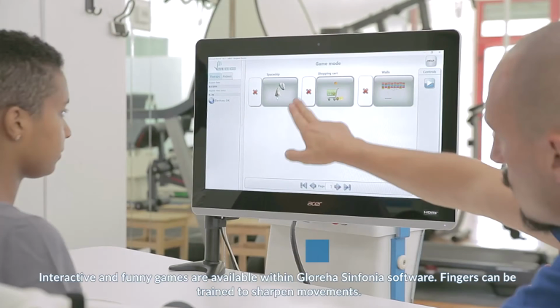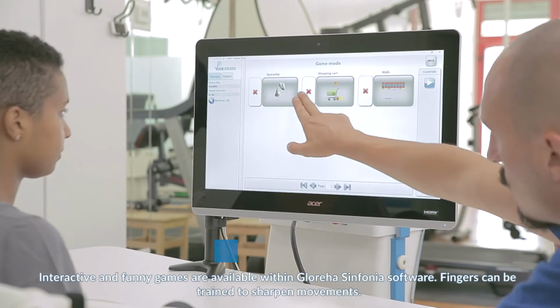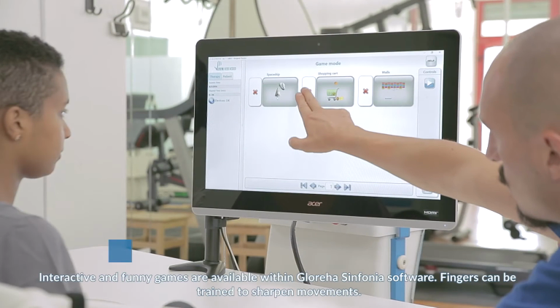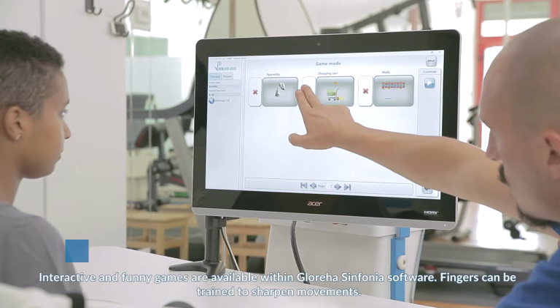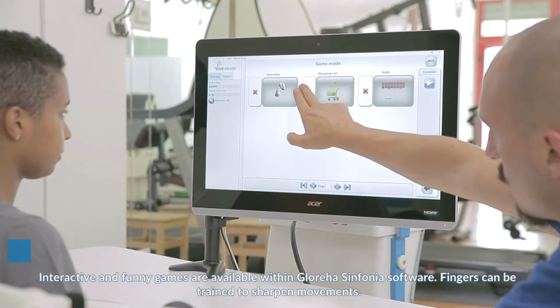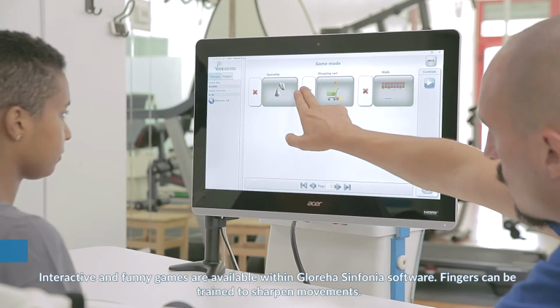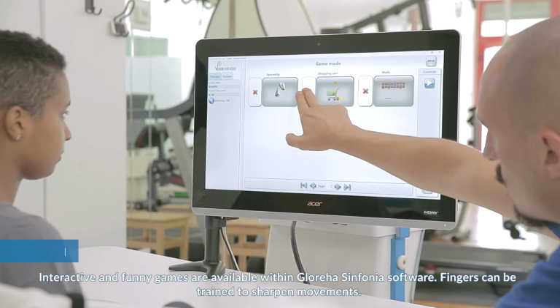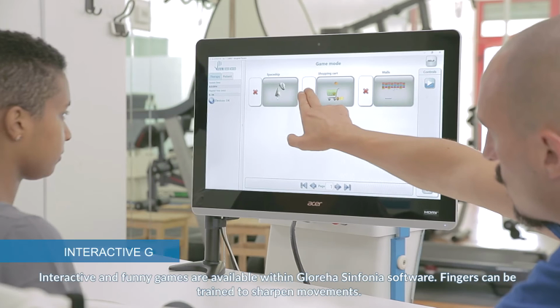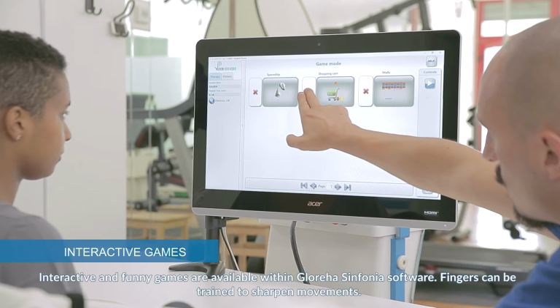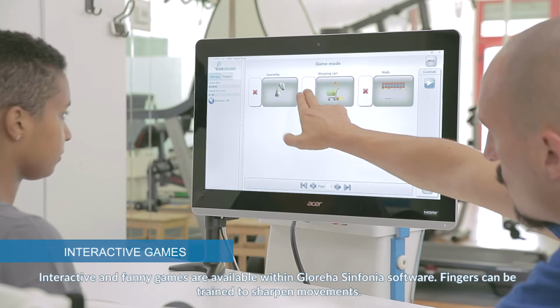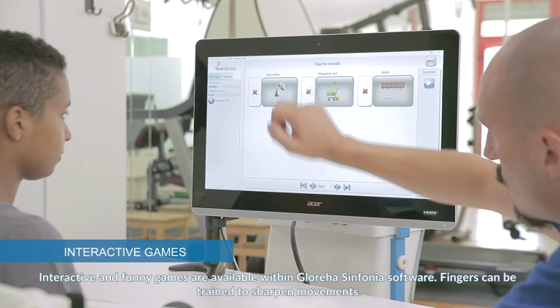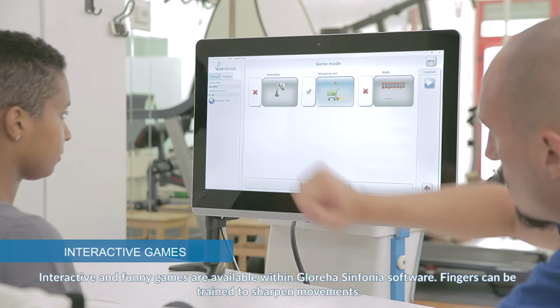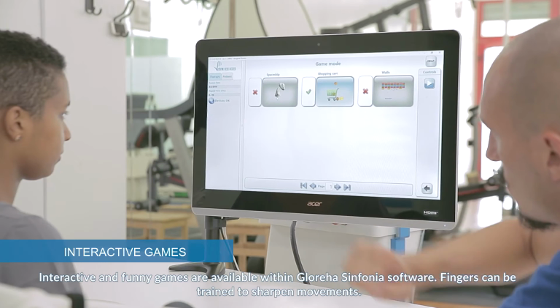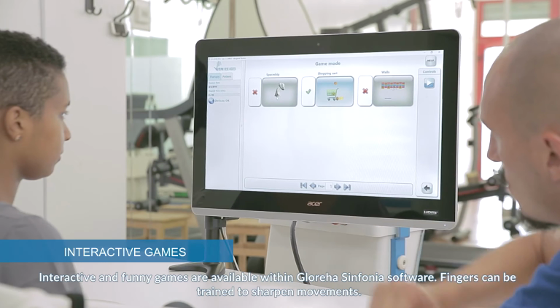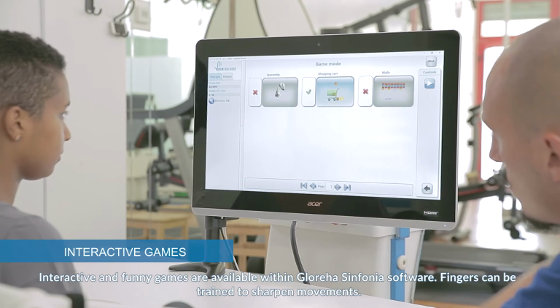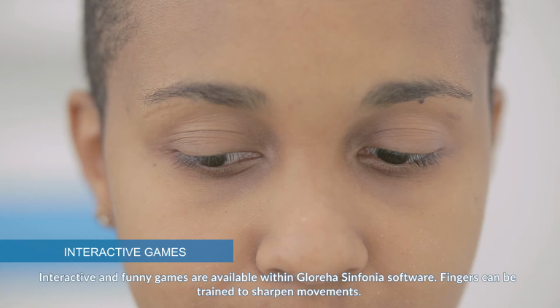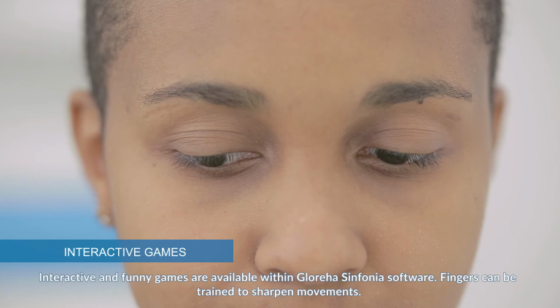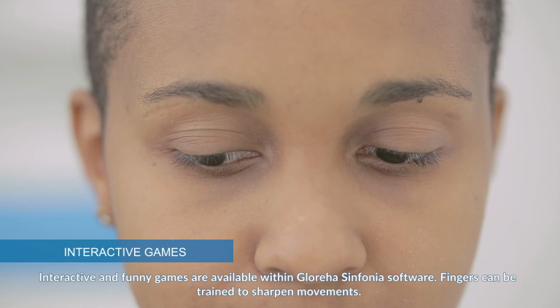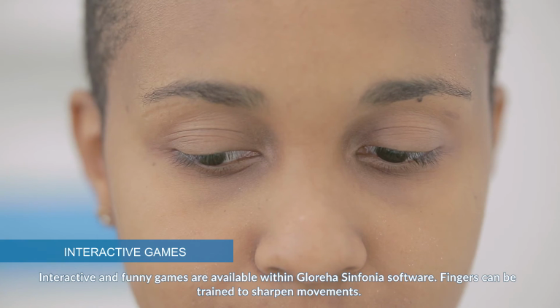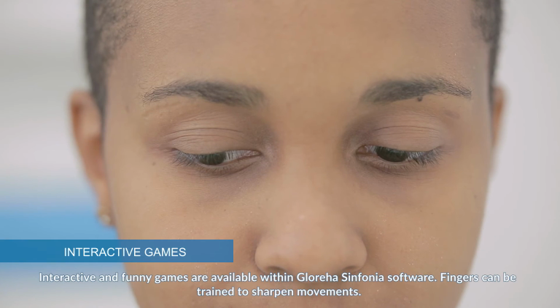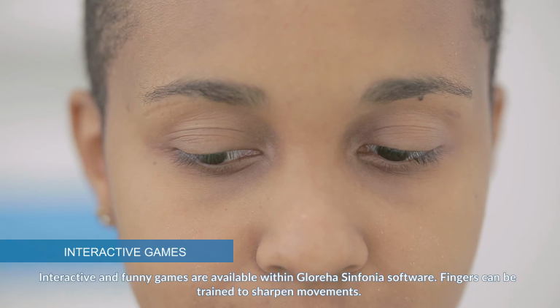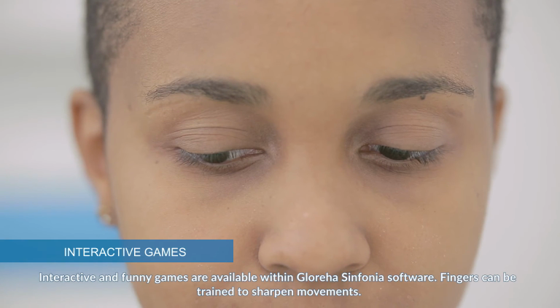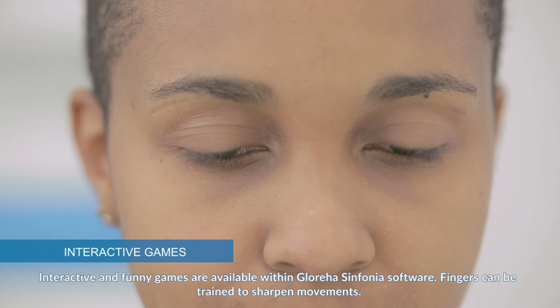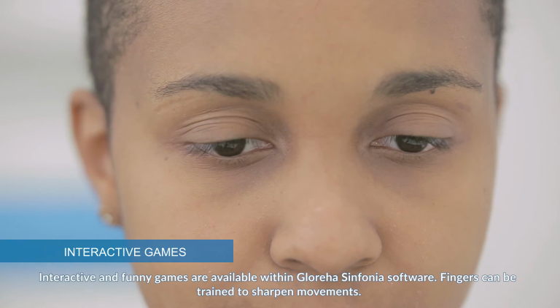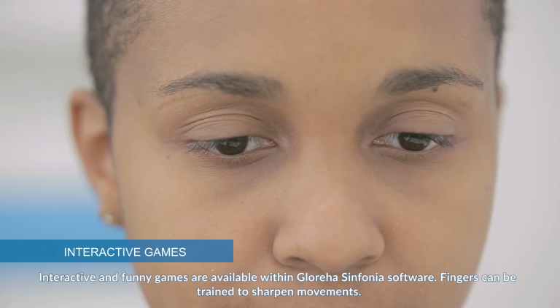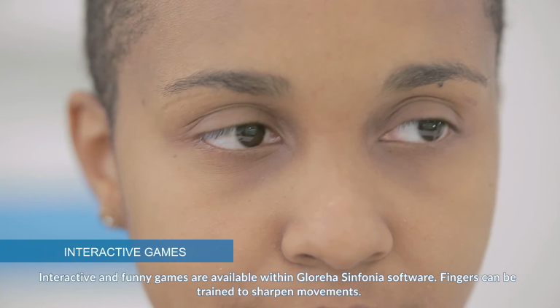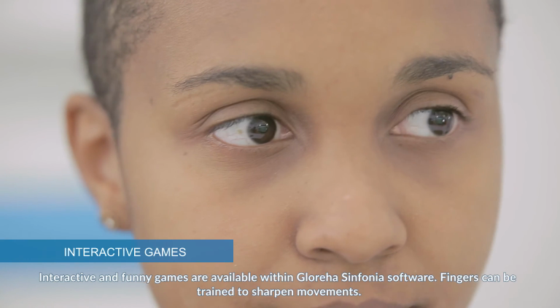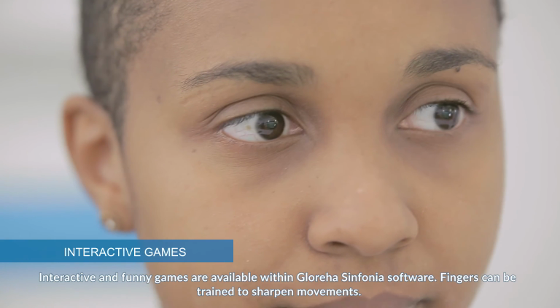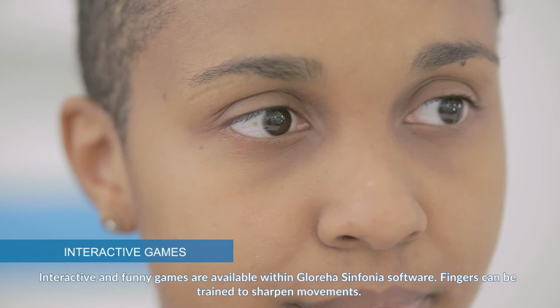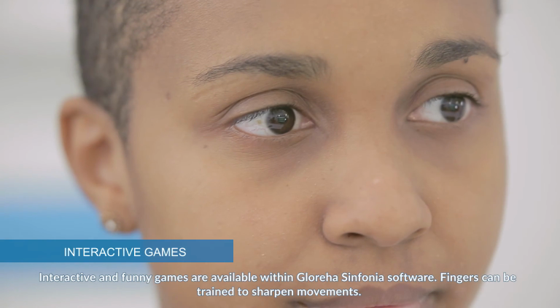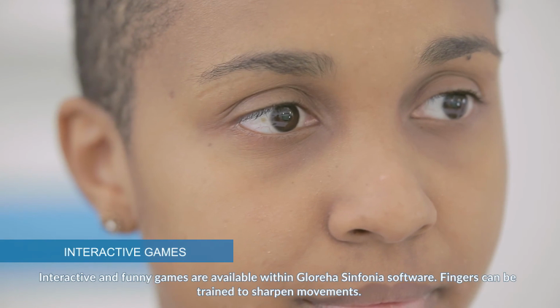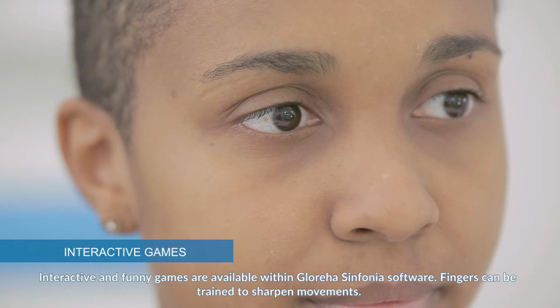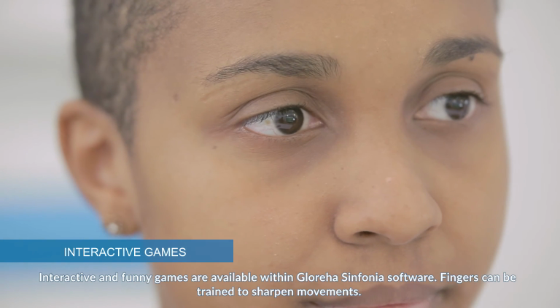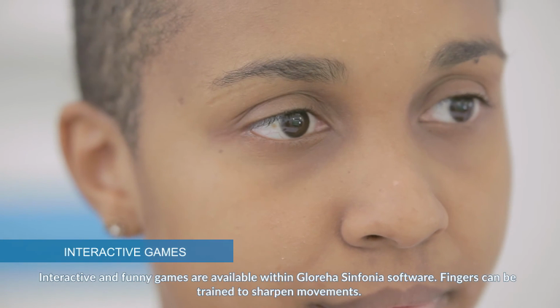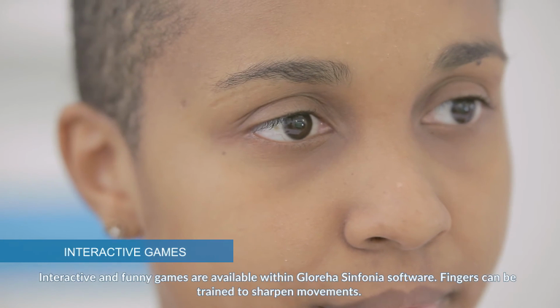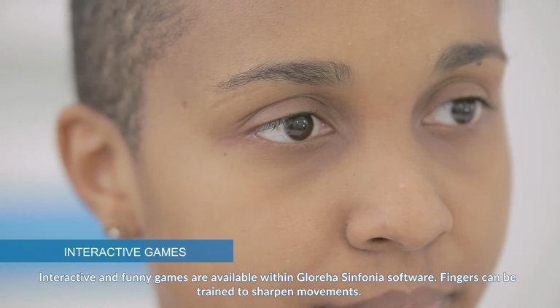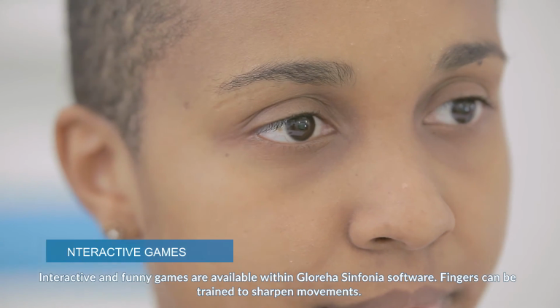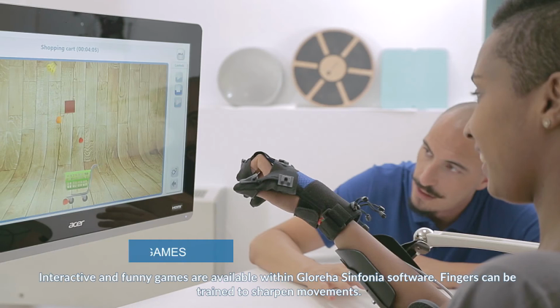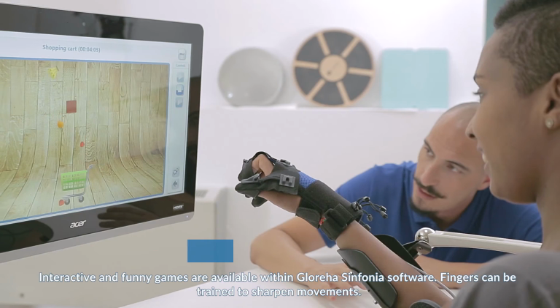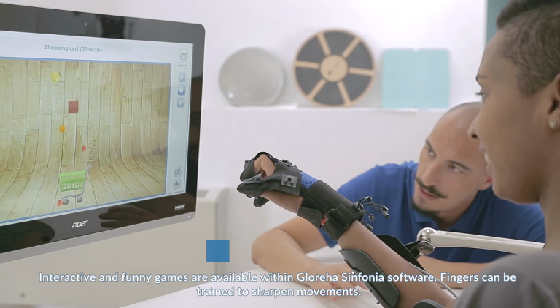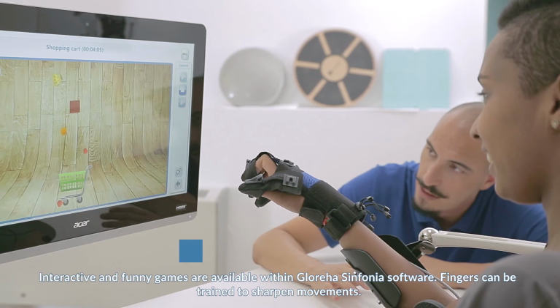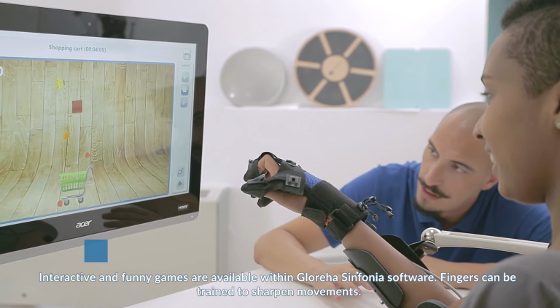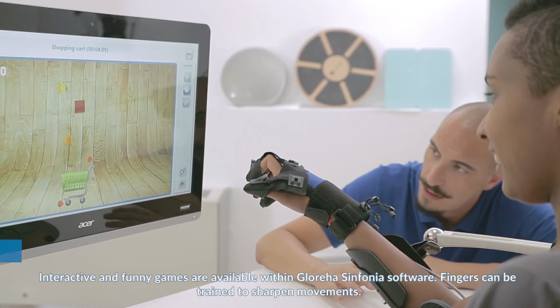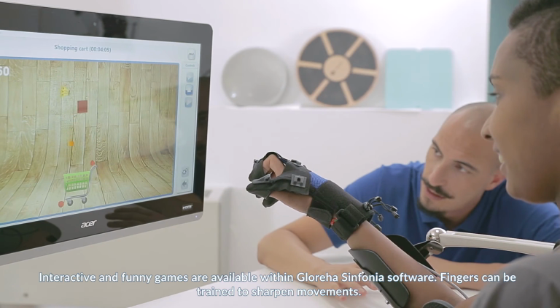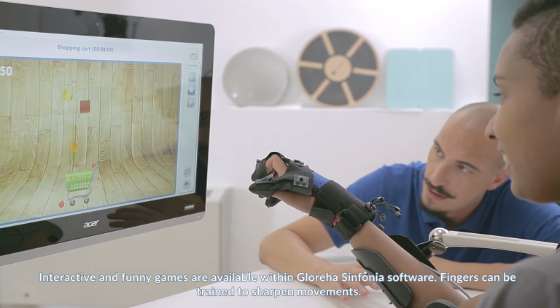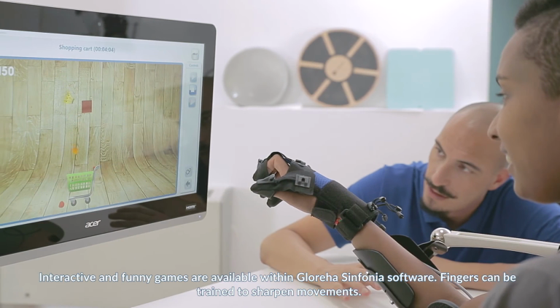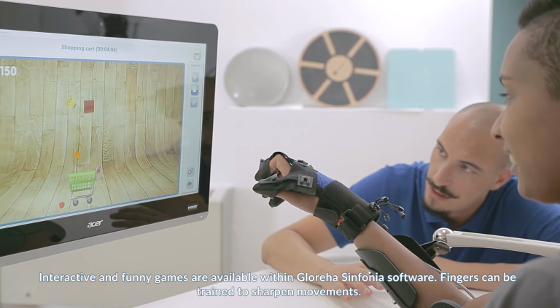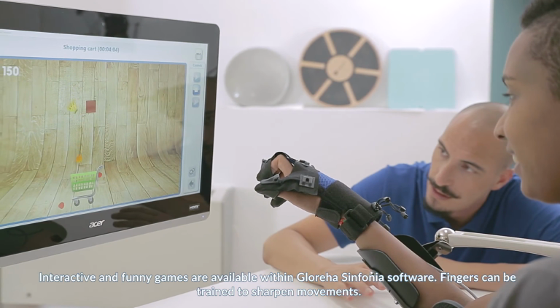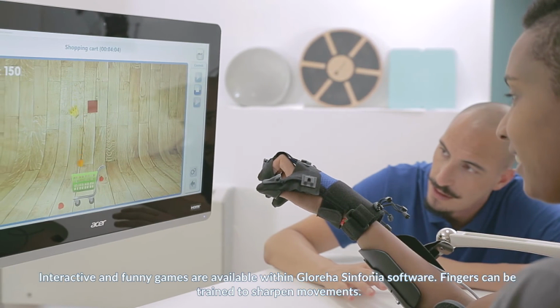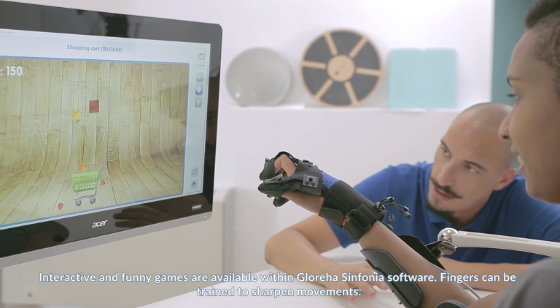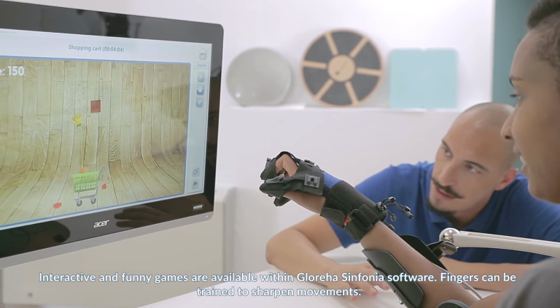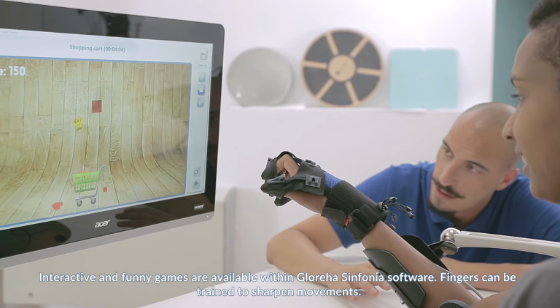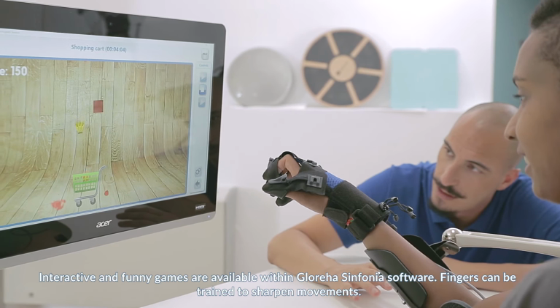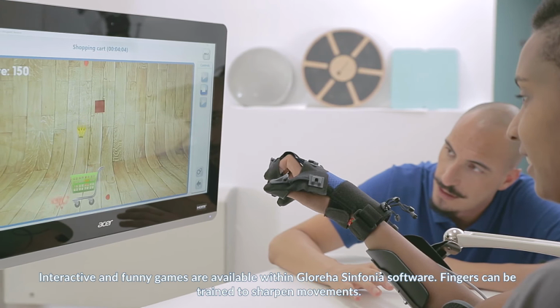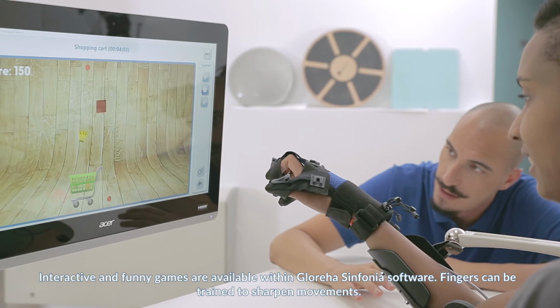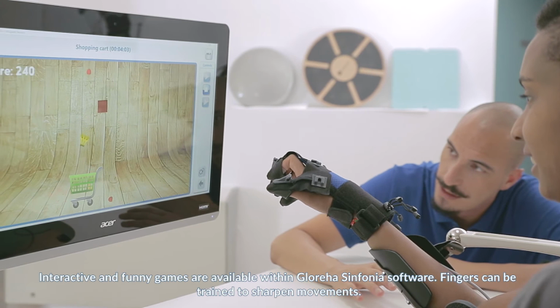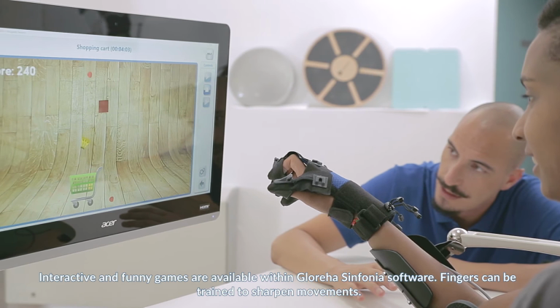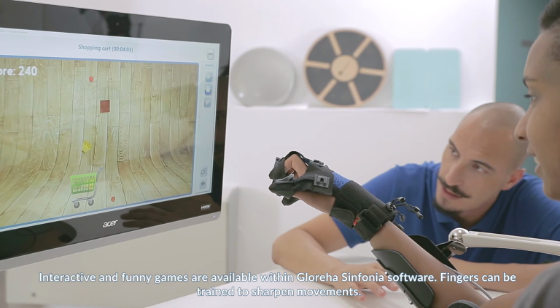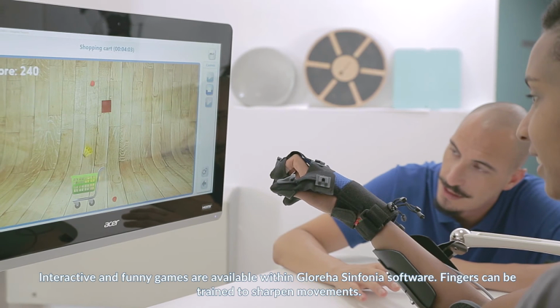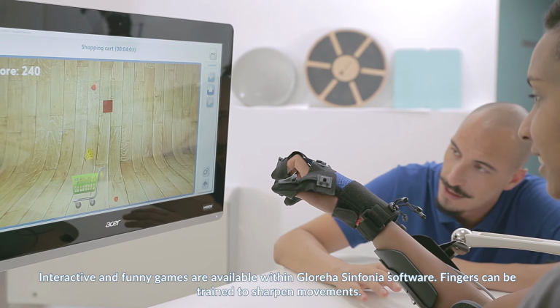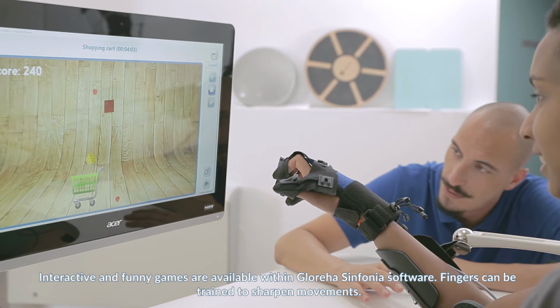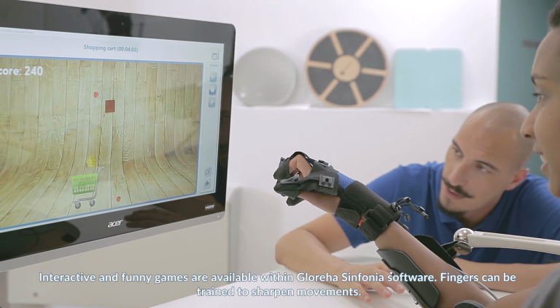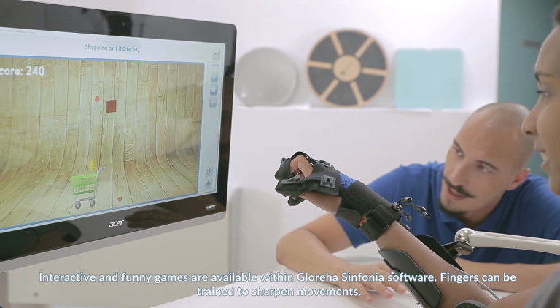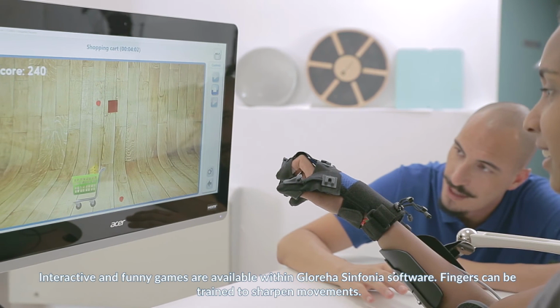Interactive and engaging games are available within Glorea Sinfonia software. Fingers can be trained to sharpen movements.